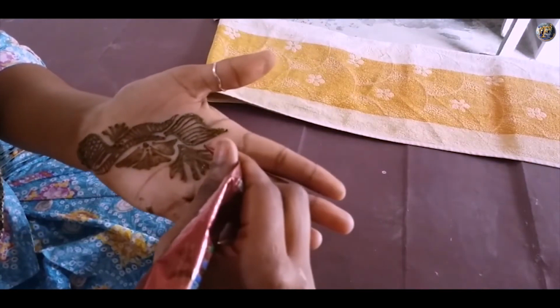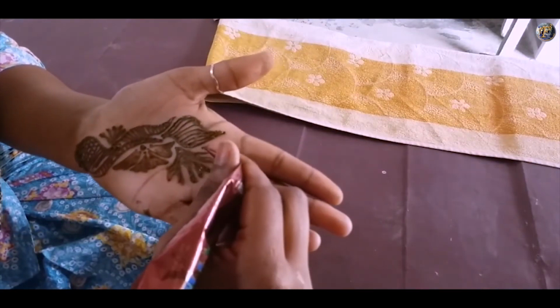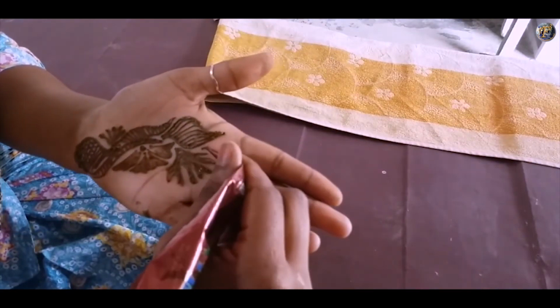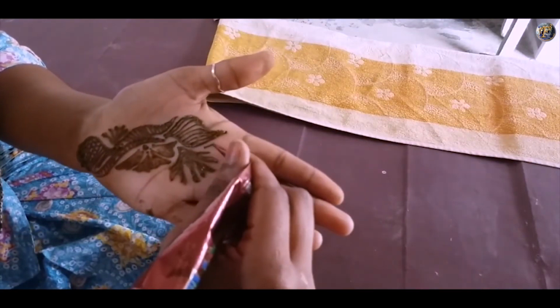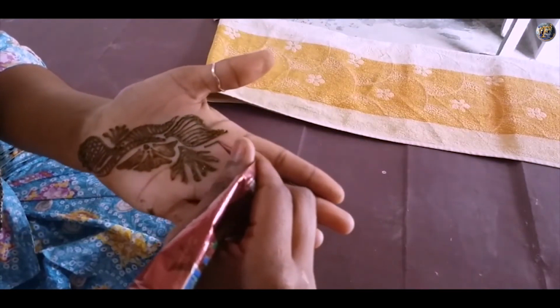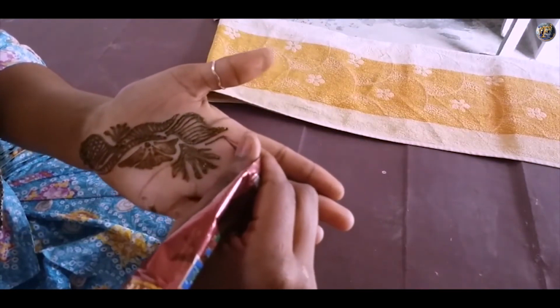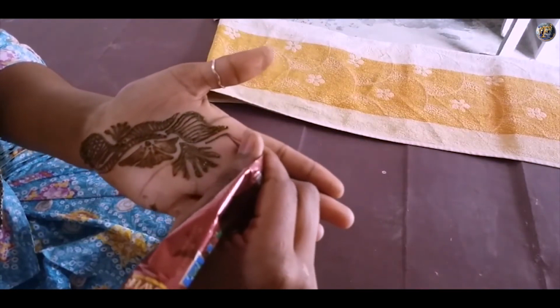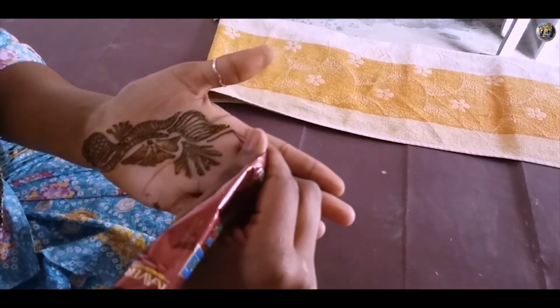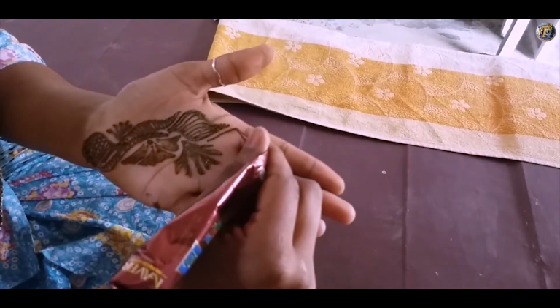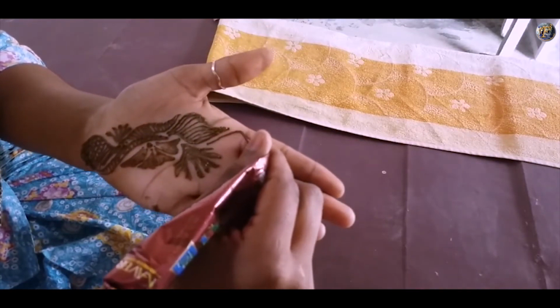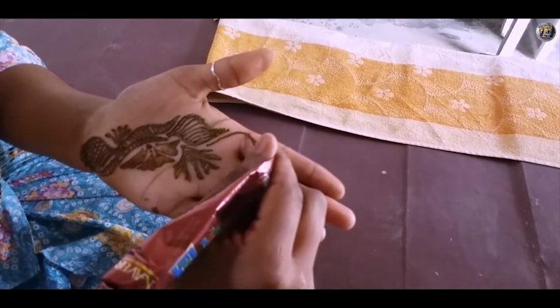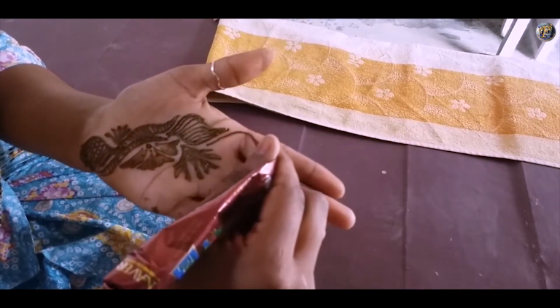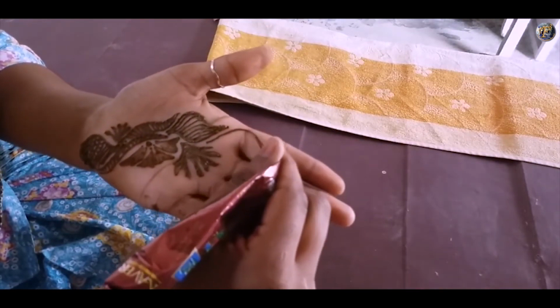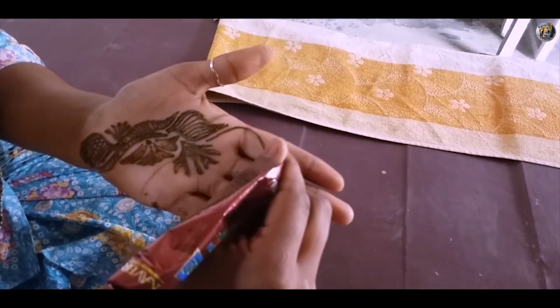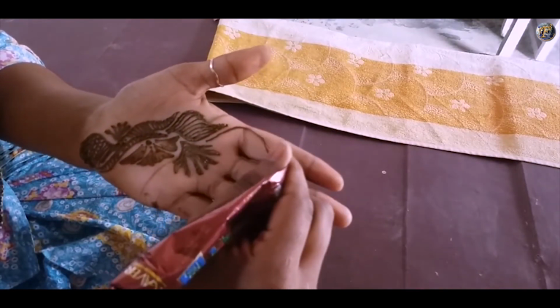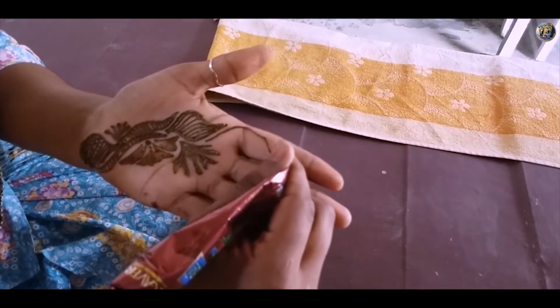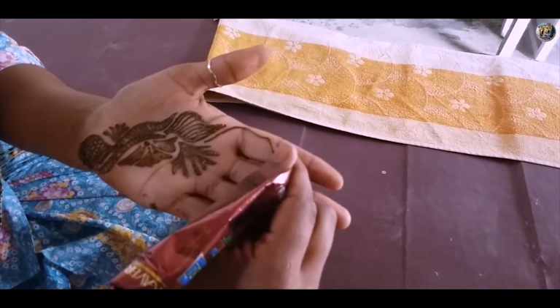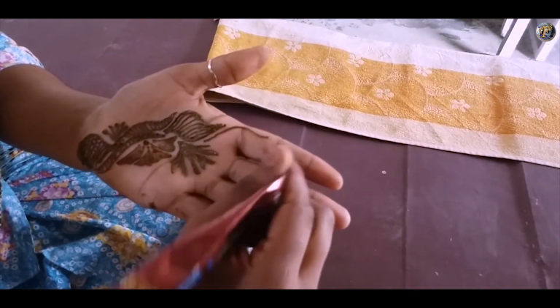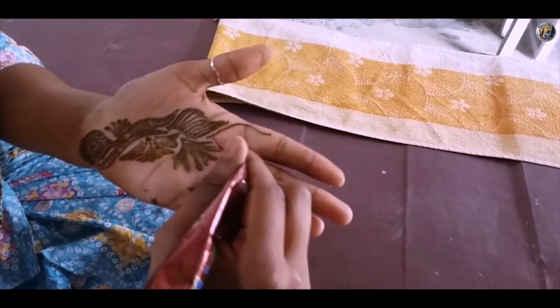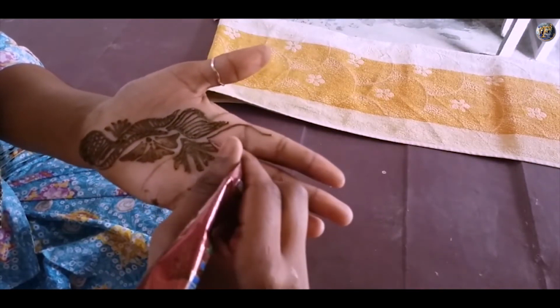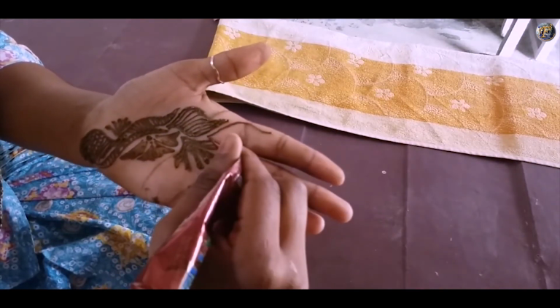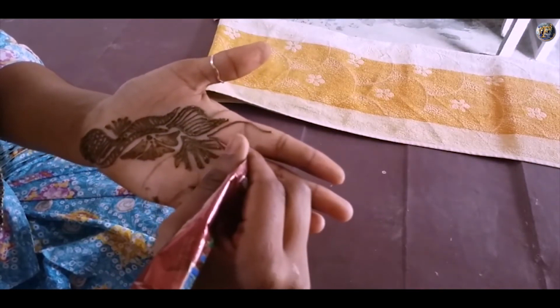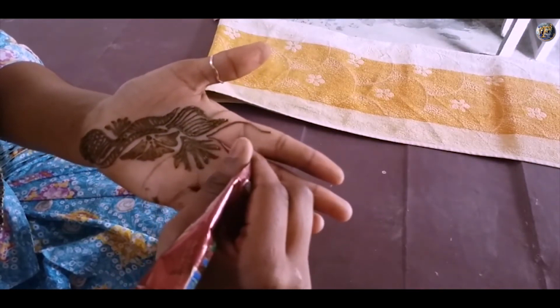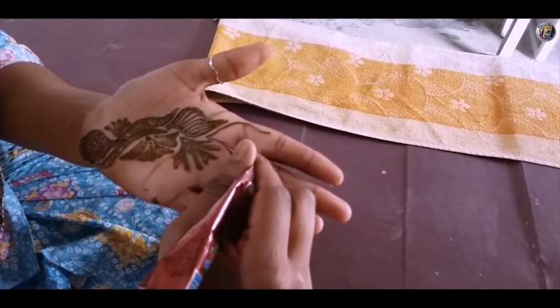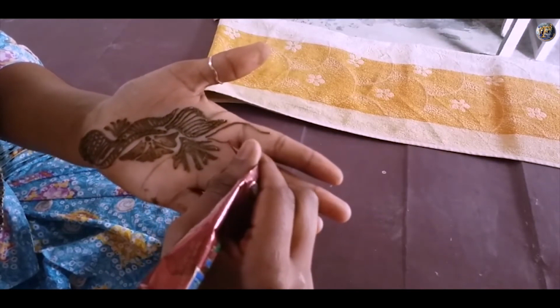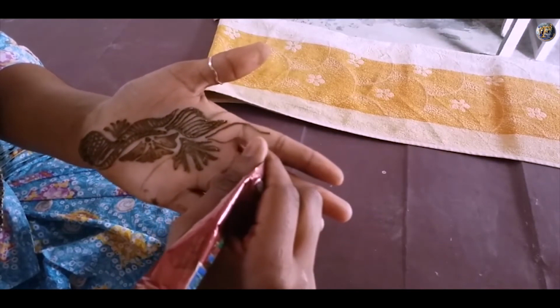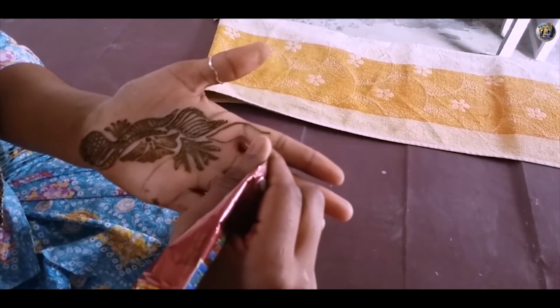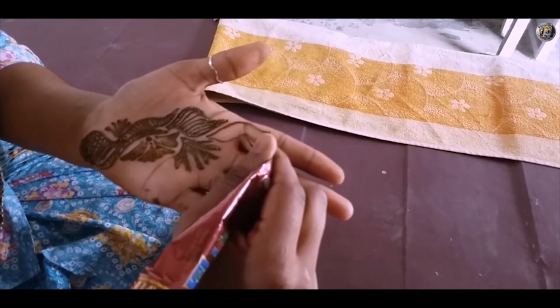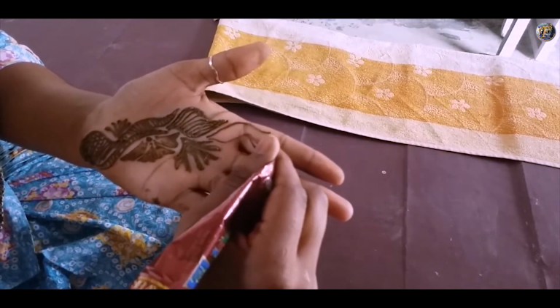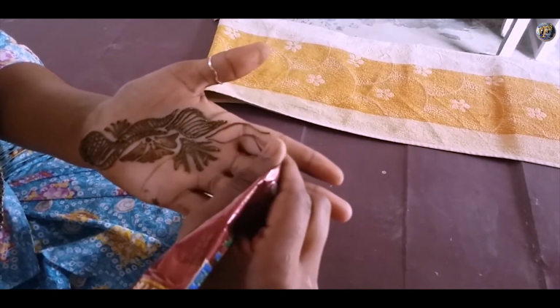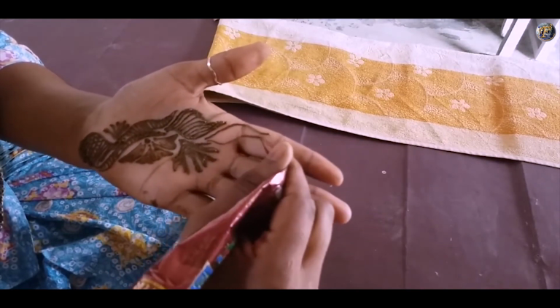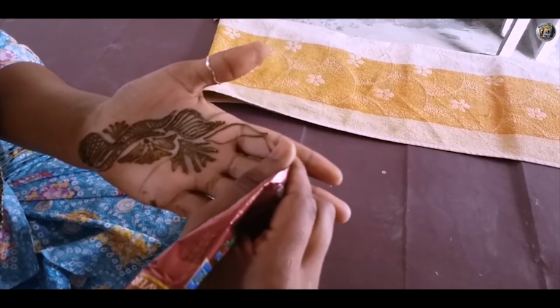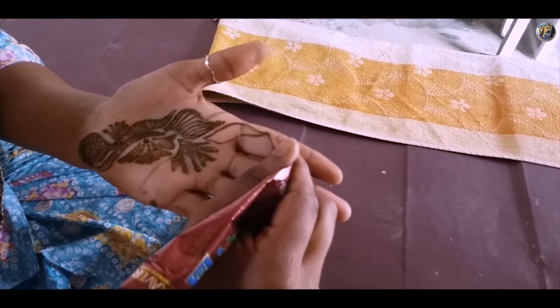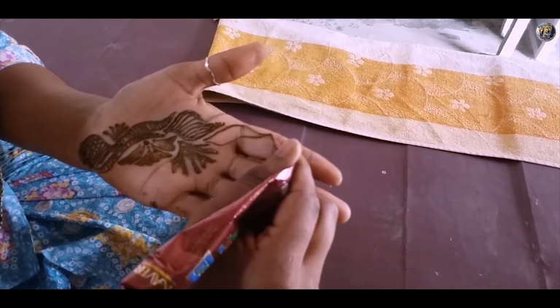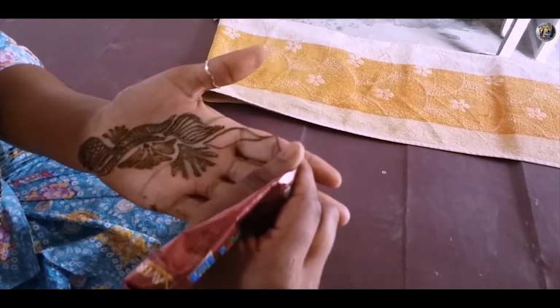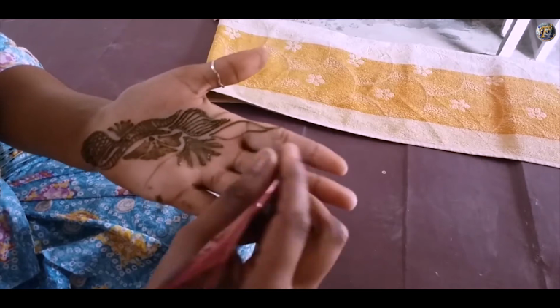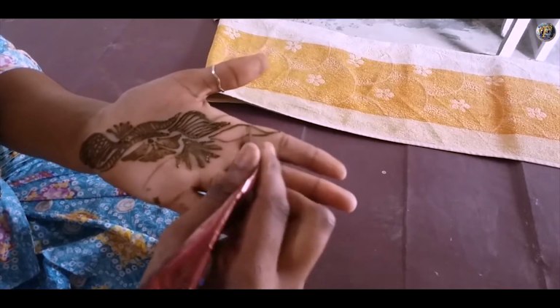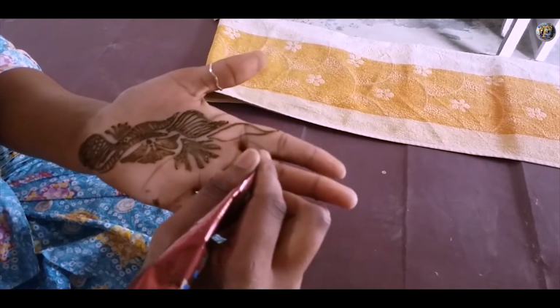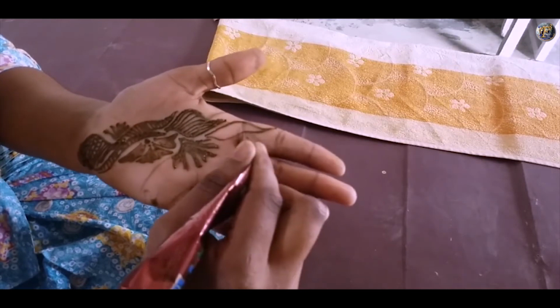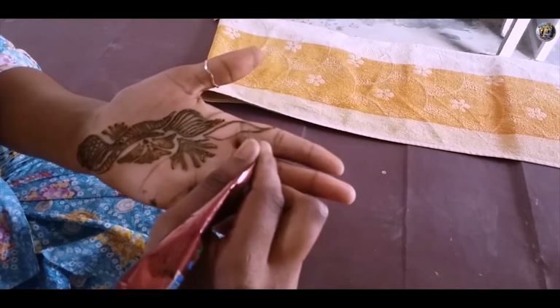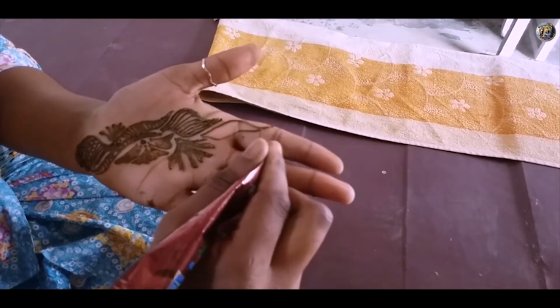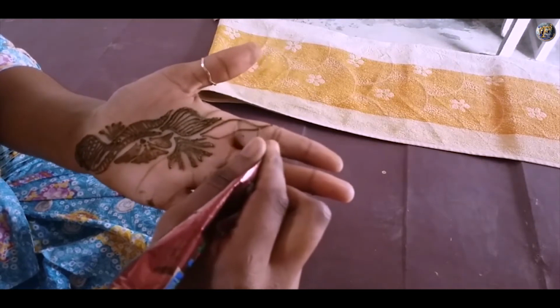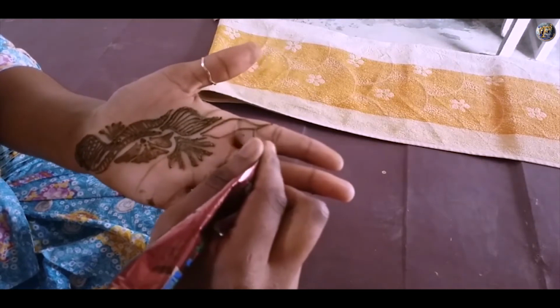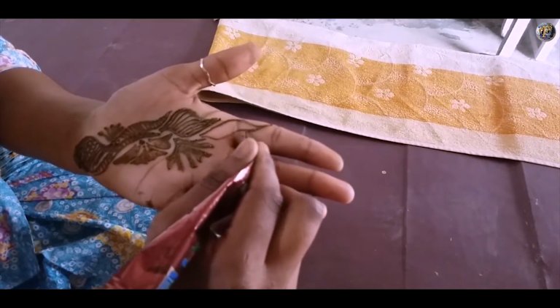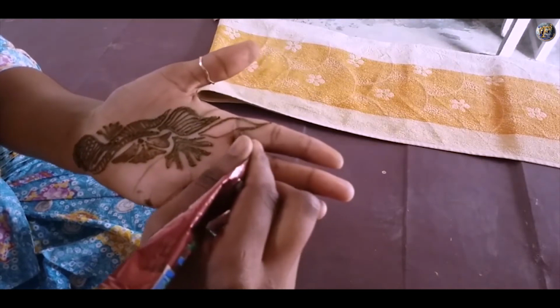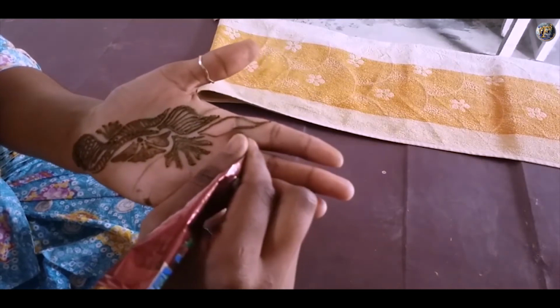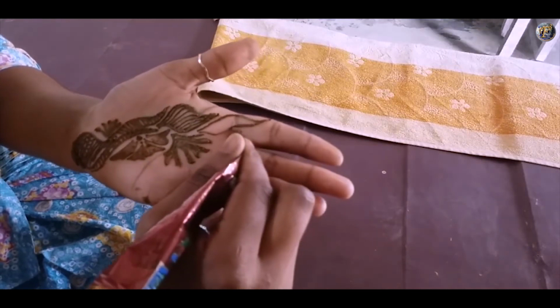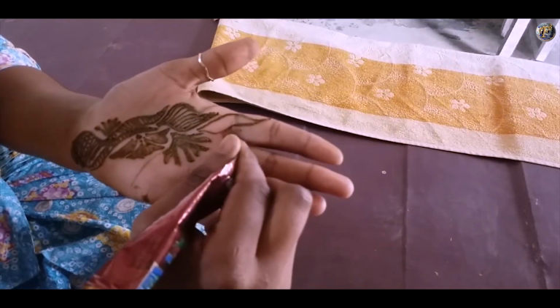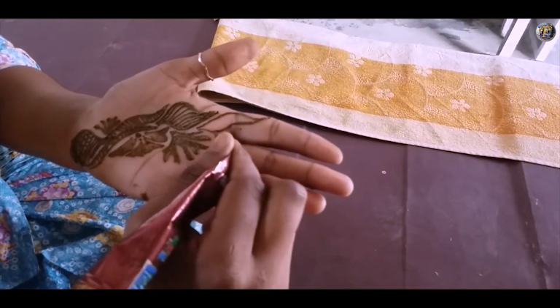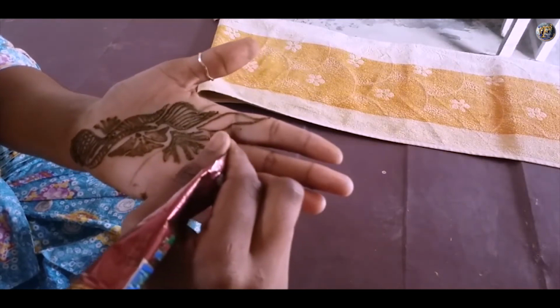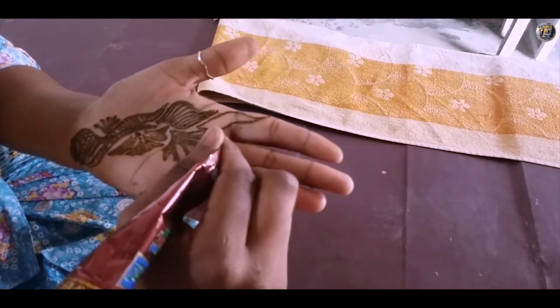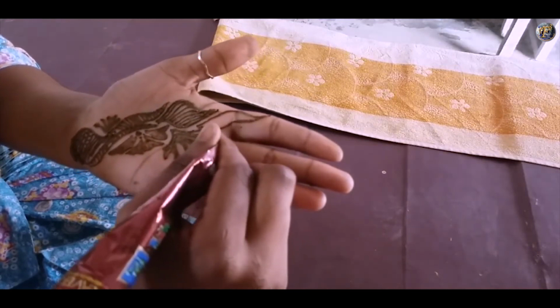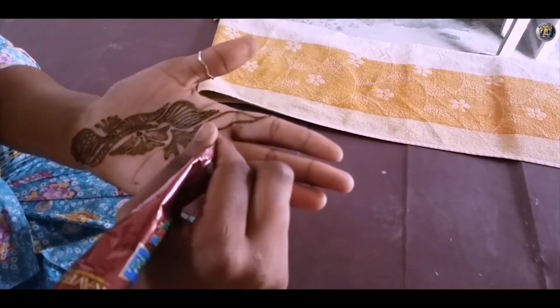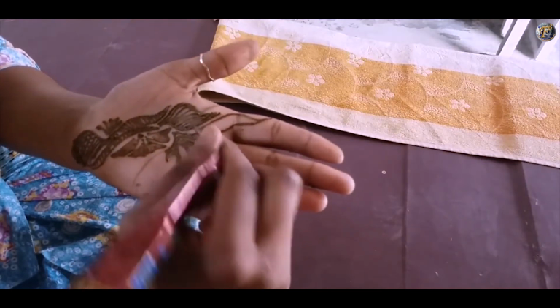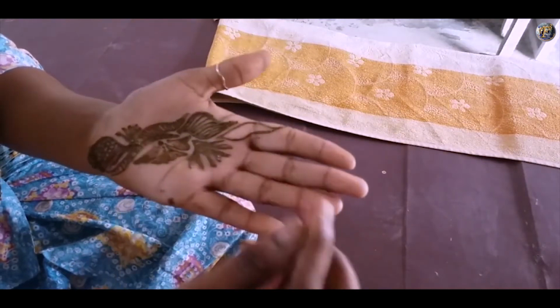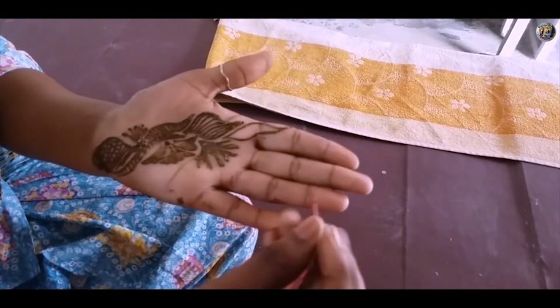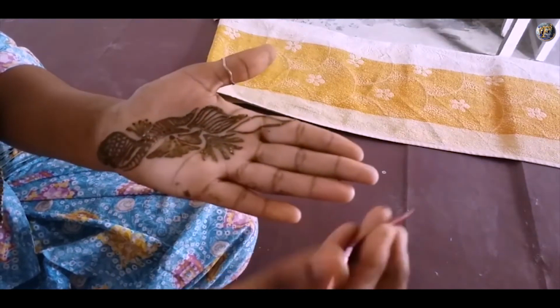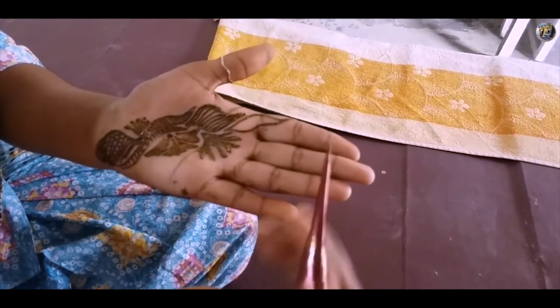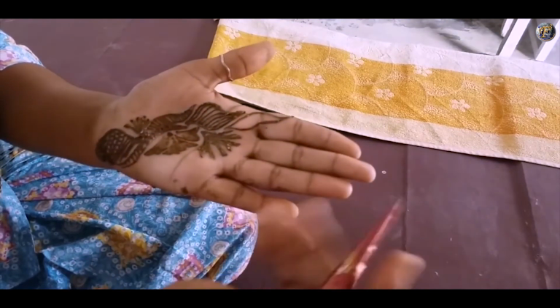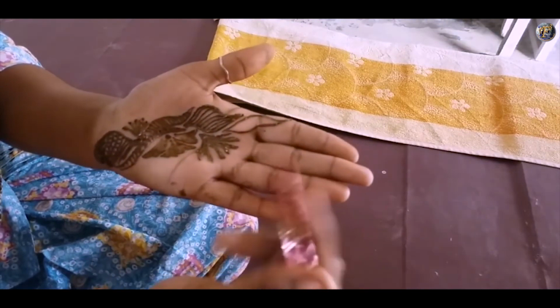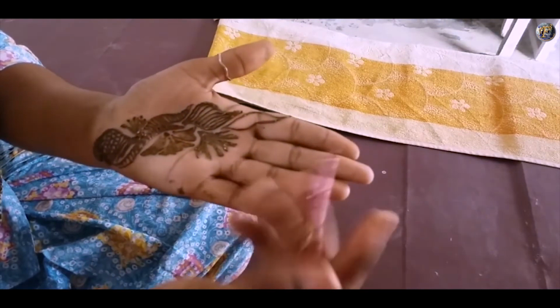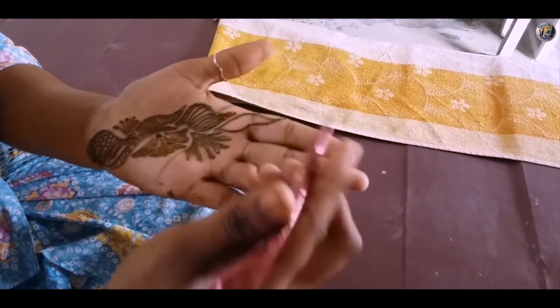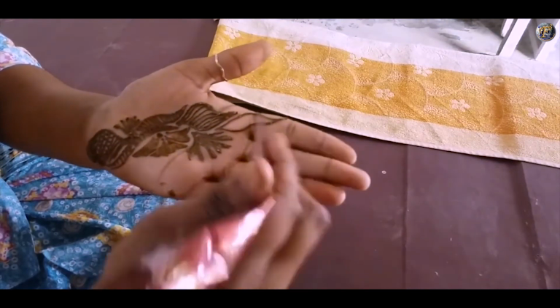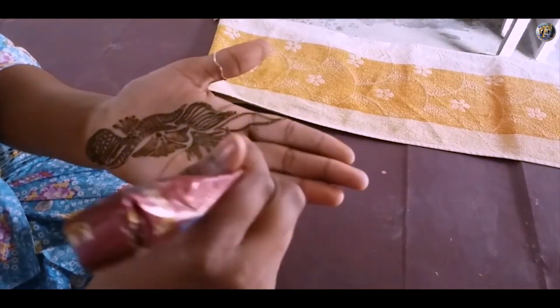Extend the design towards the index finger by making petals filled with diagonal lines.